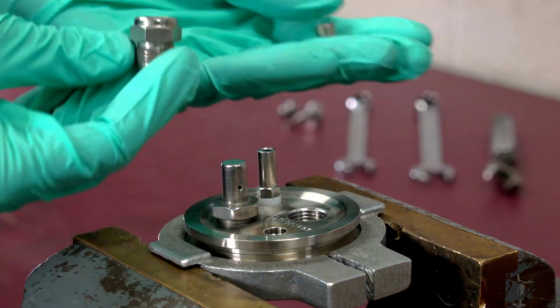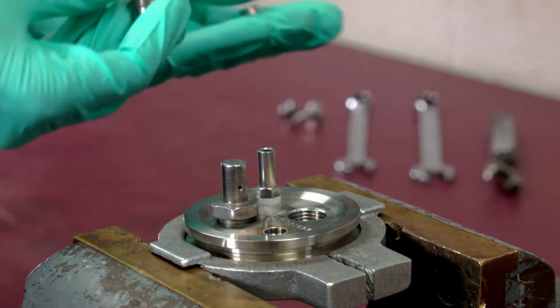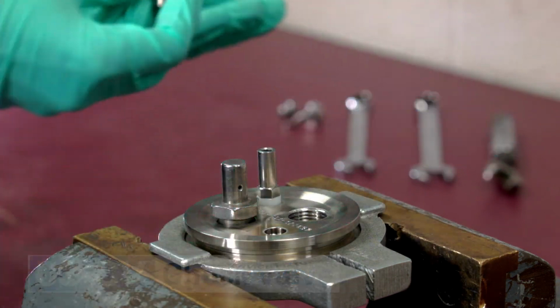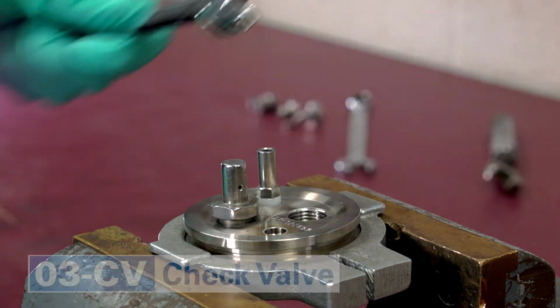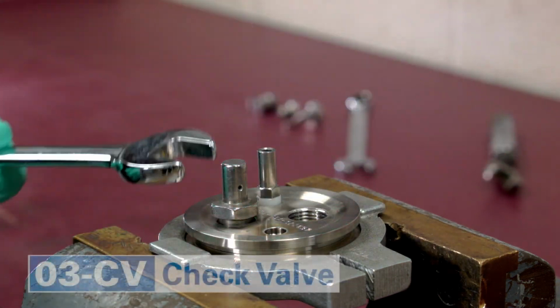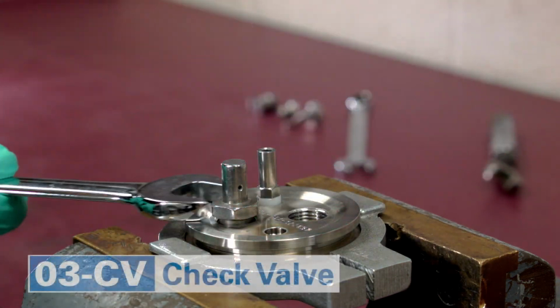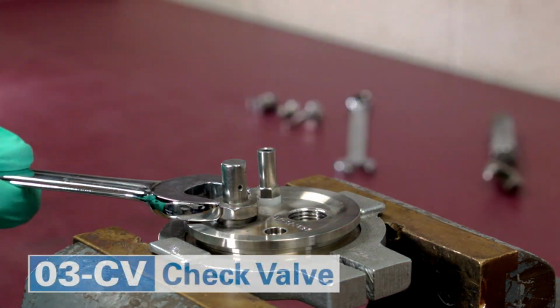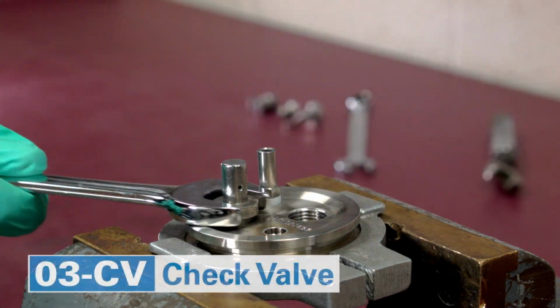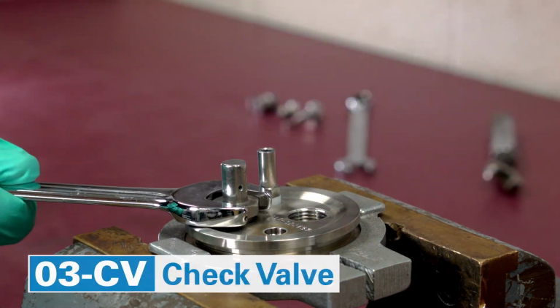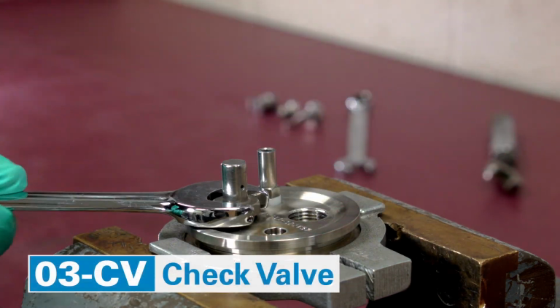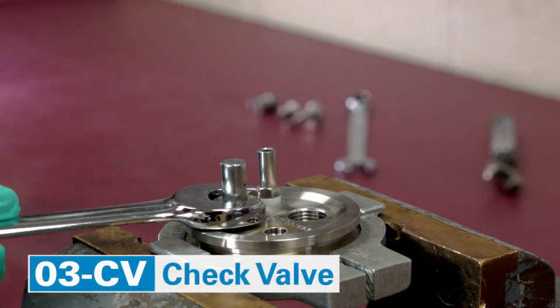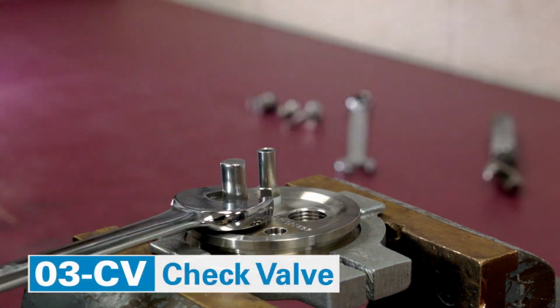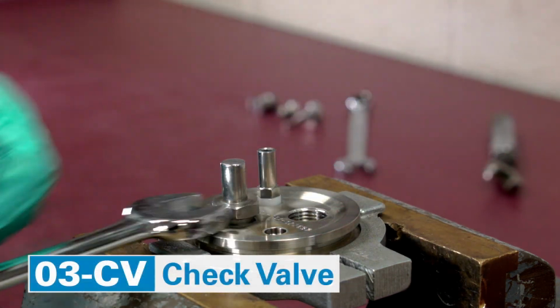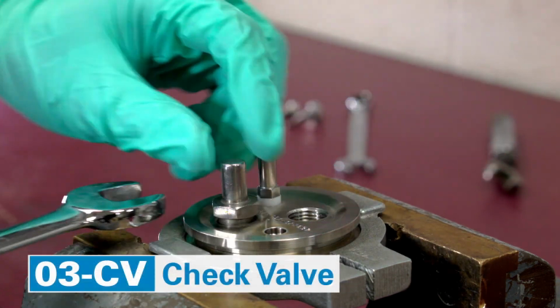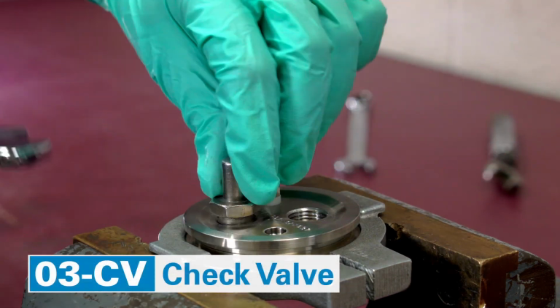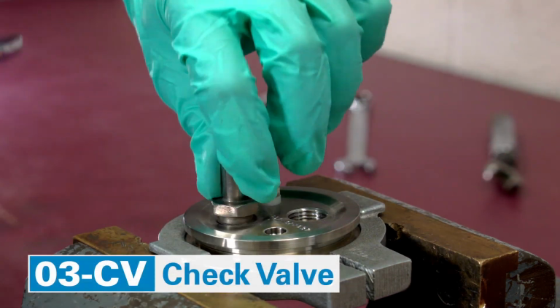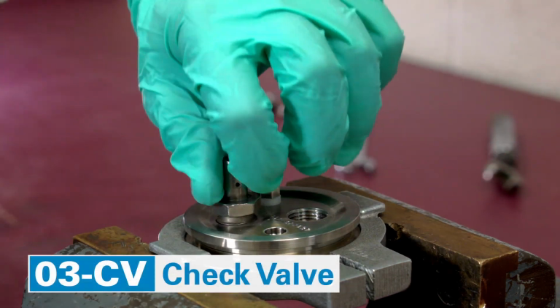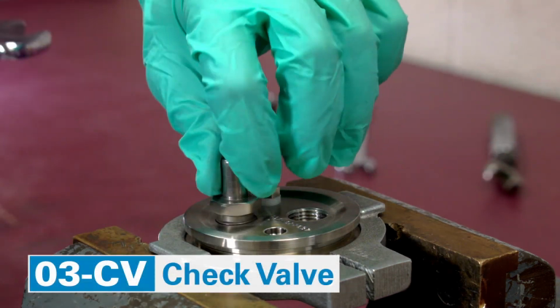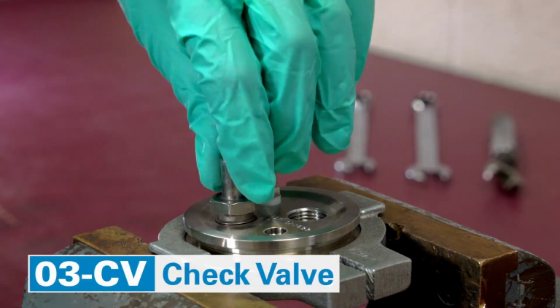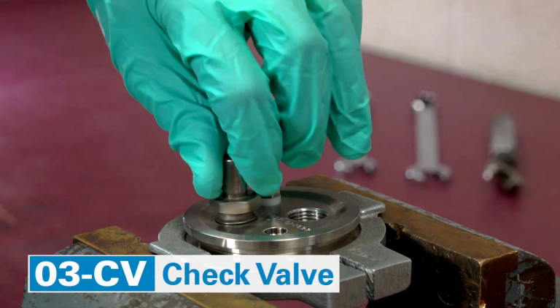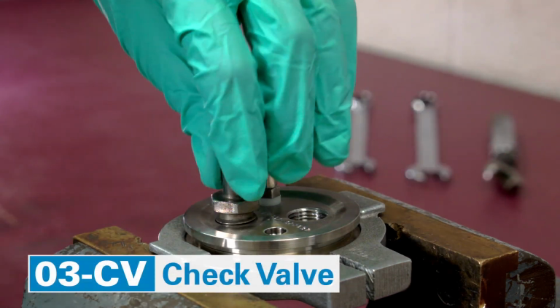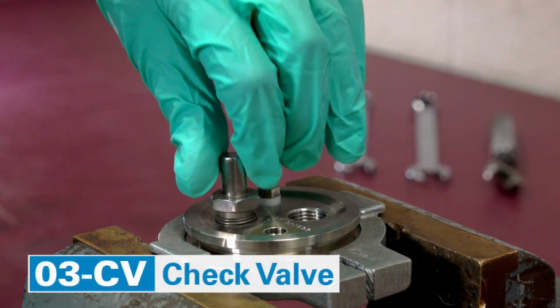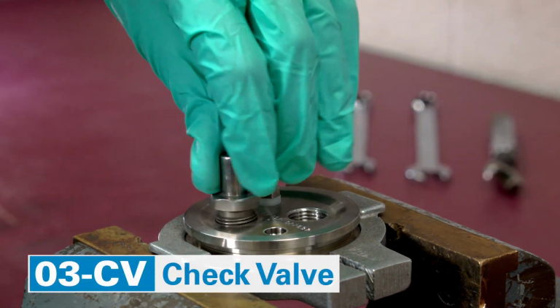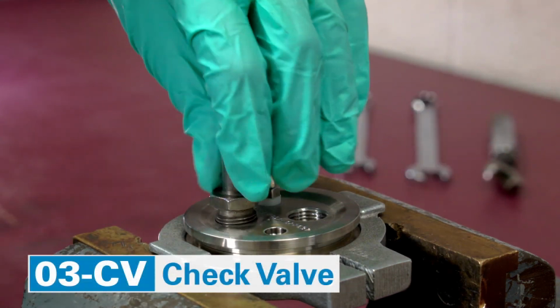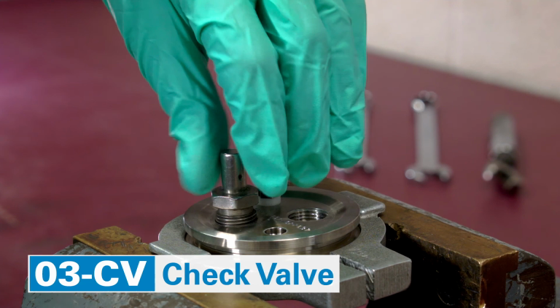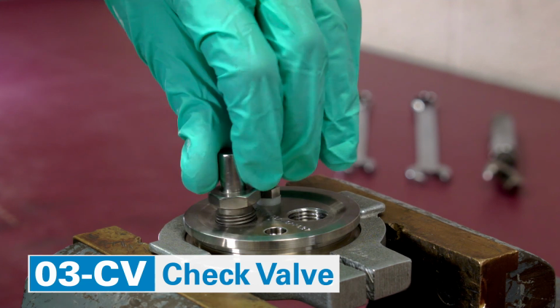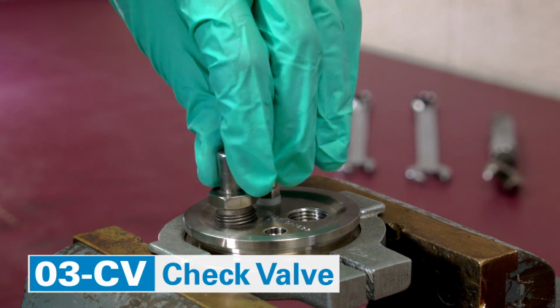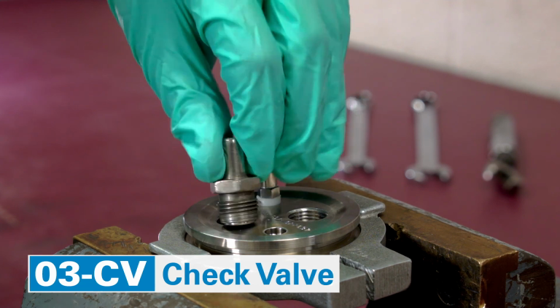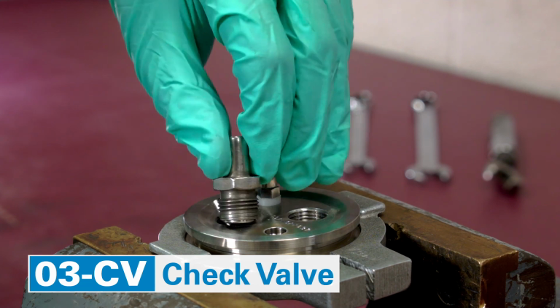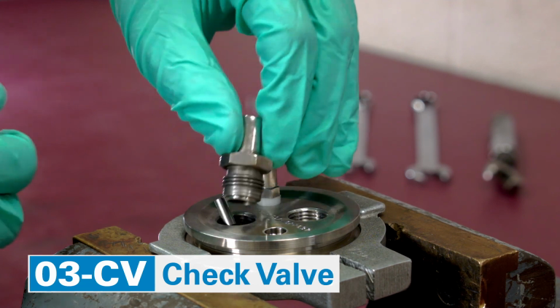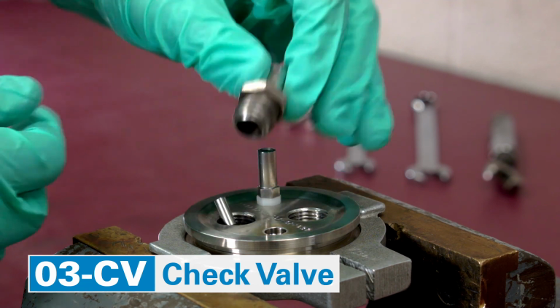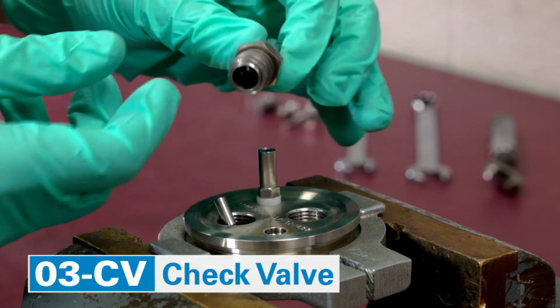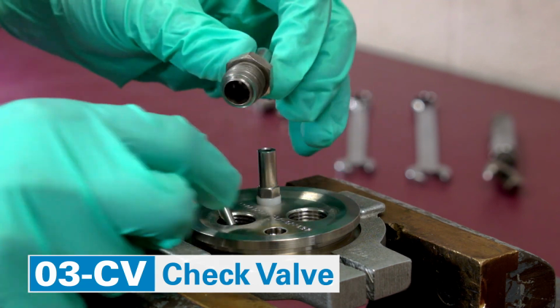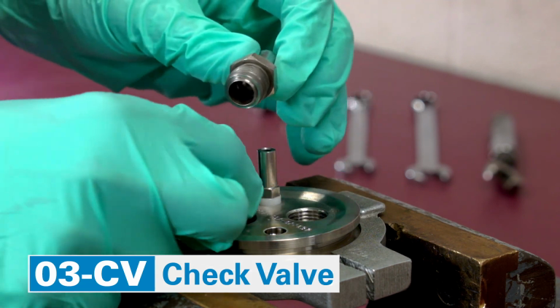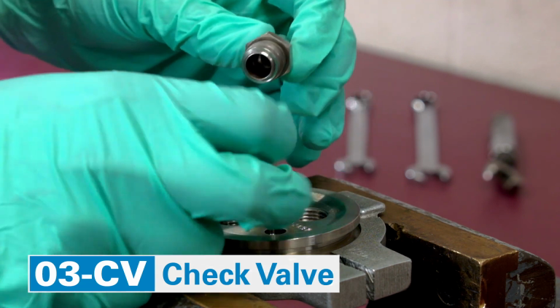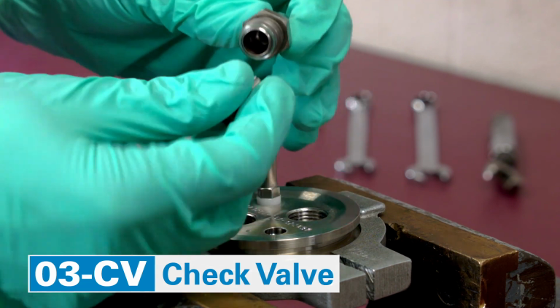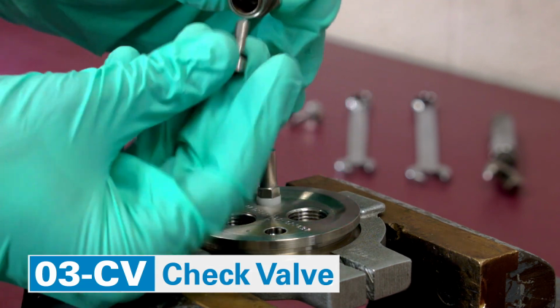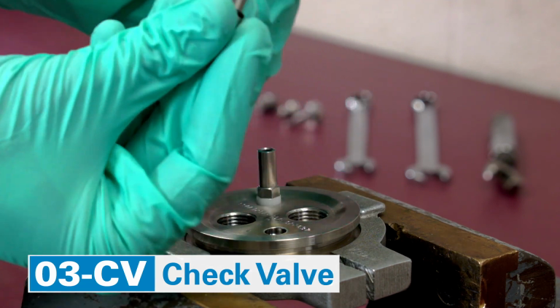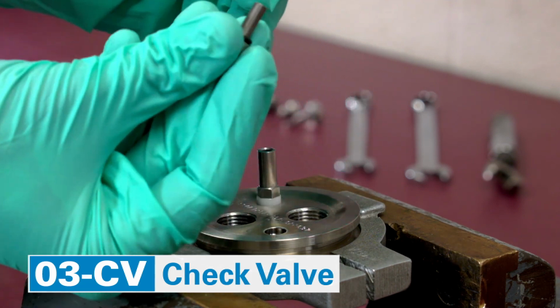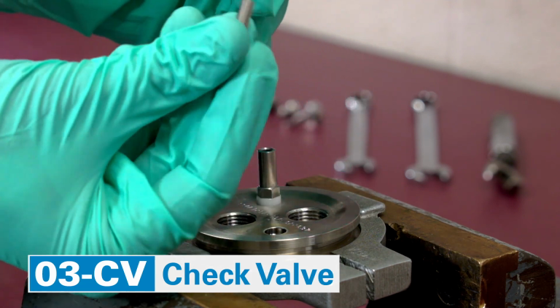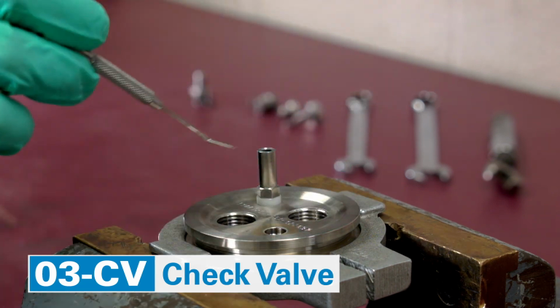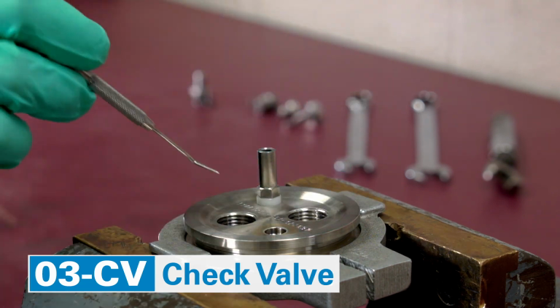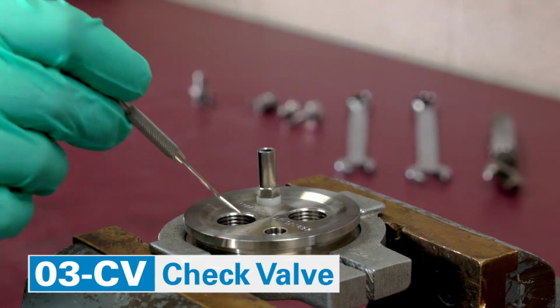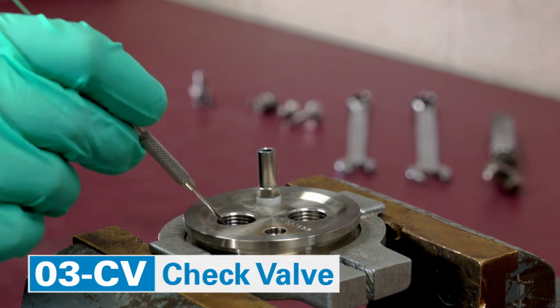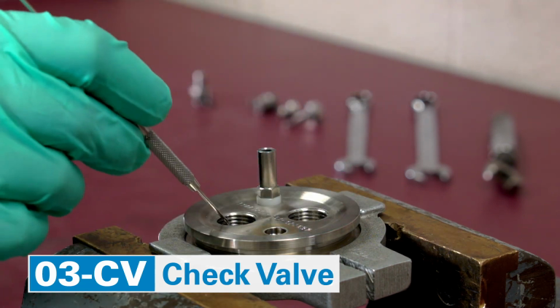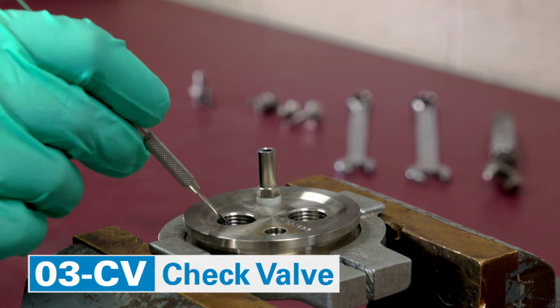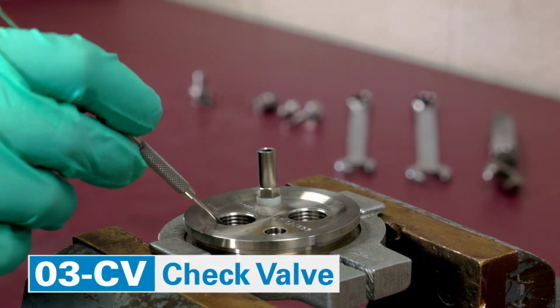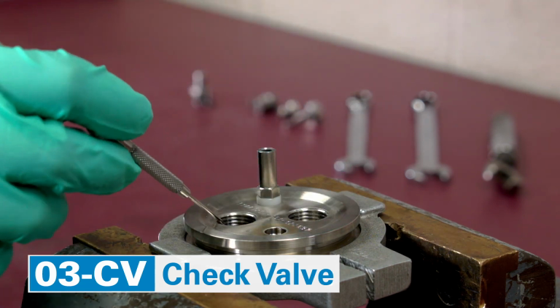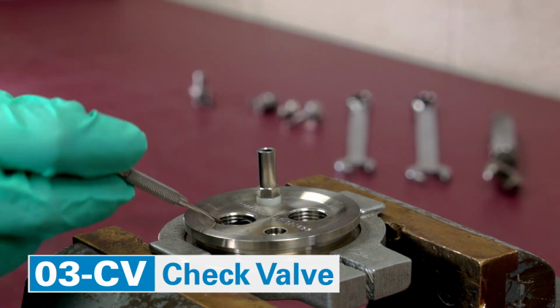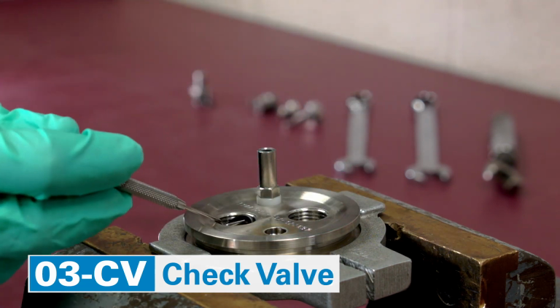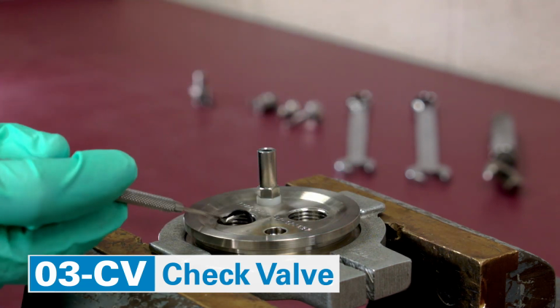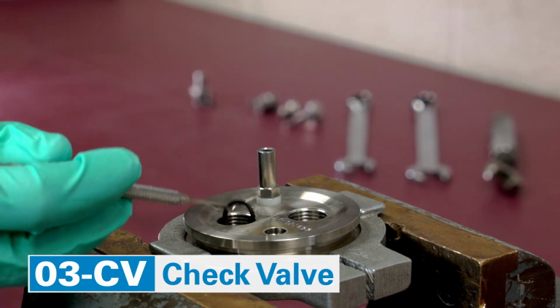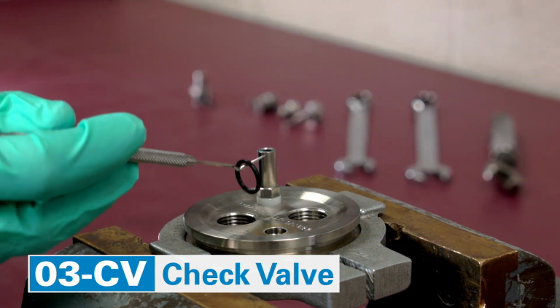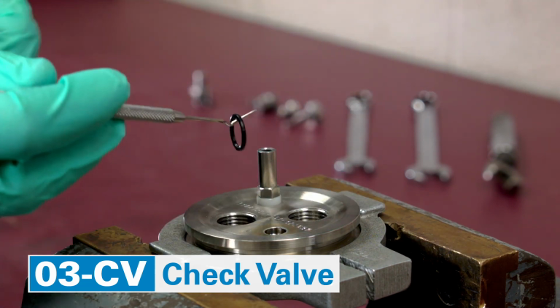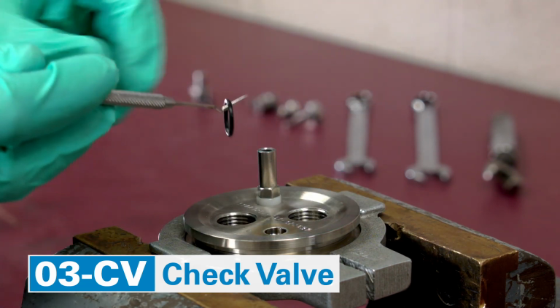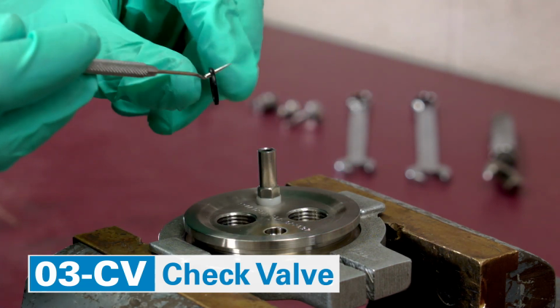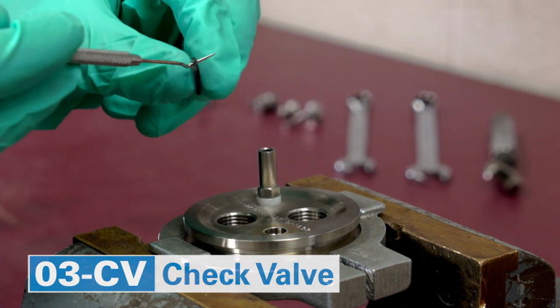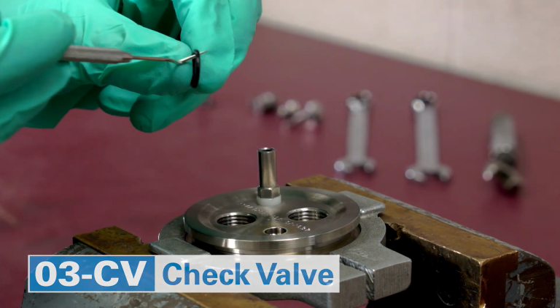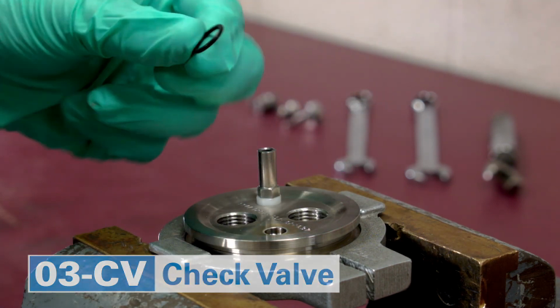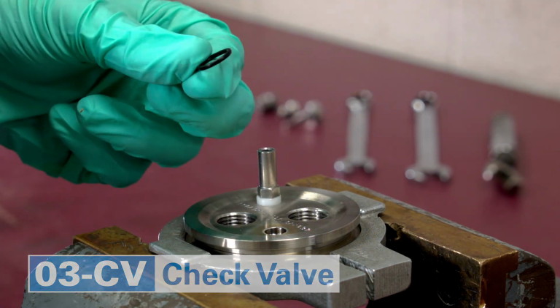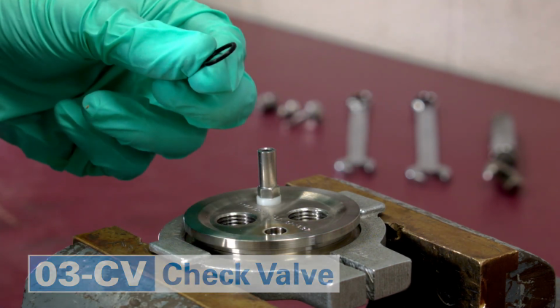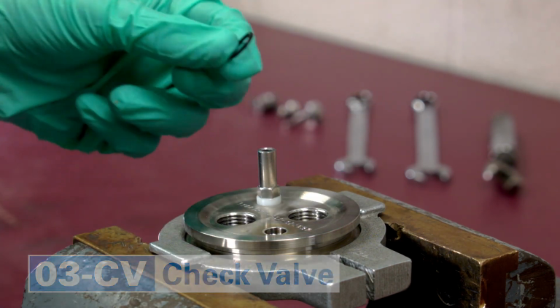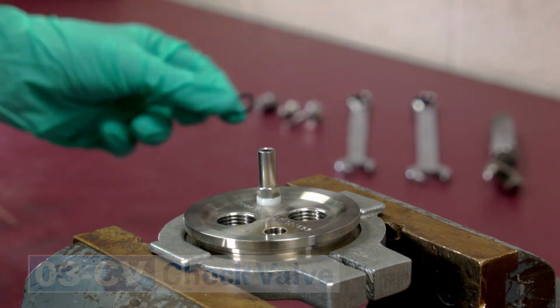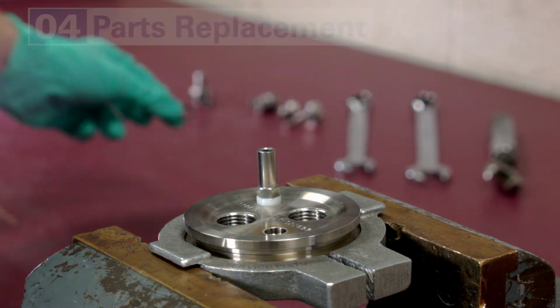Move to the check valve. Remove the inlet valve body, grab the check valve. Sometimes the check valve is stuck — tapping the fitting is usually sufficient to dislodge it.